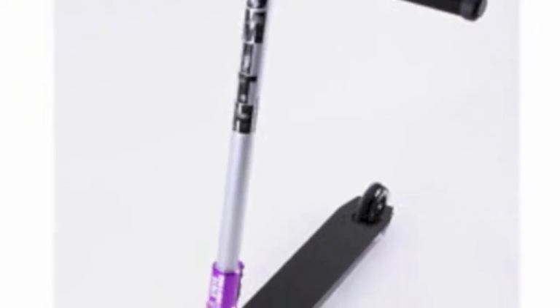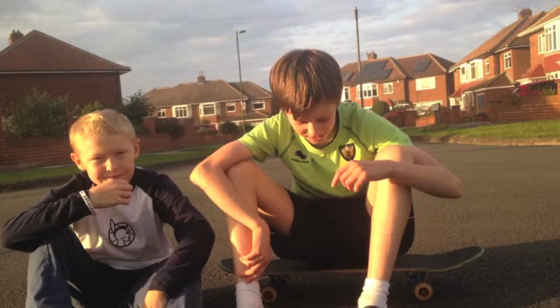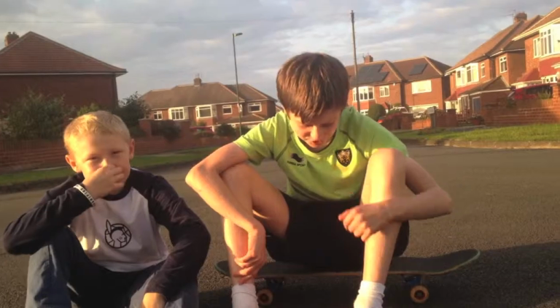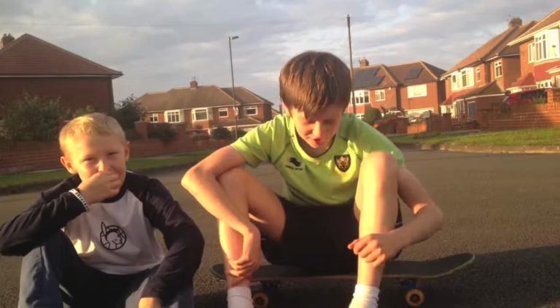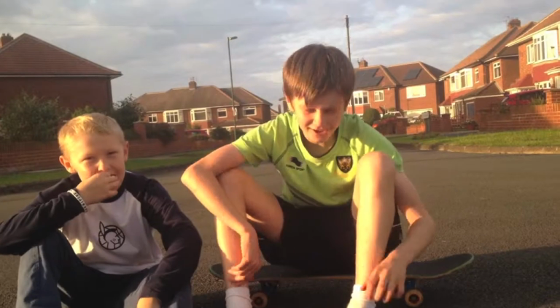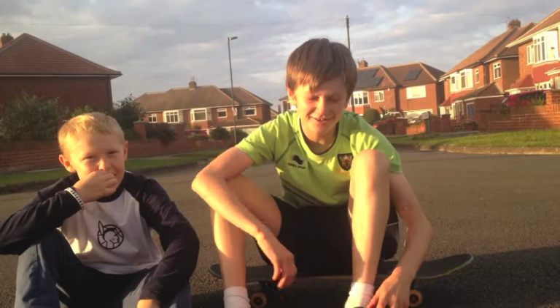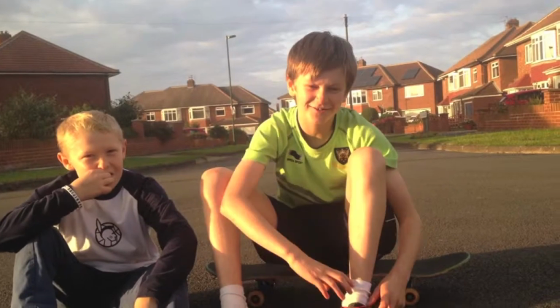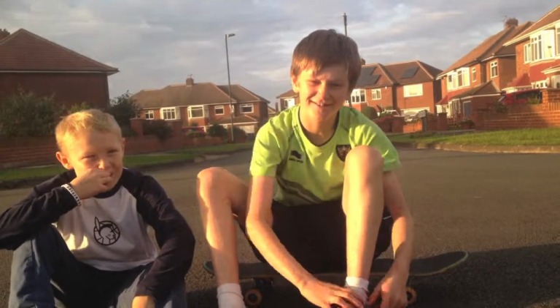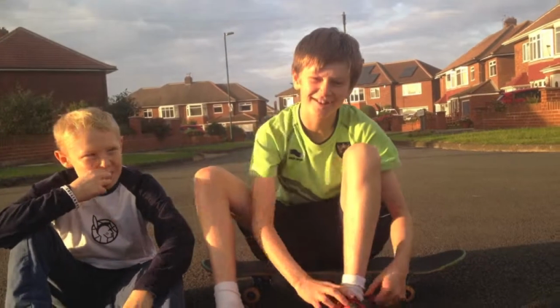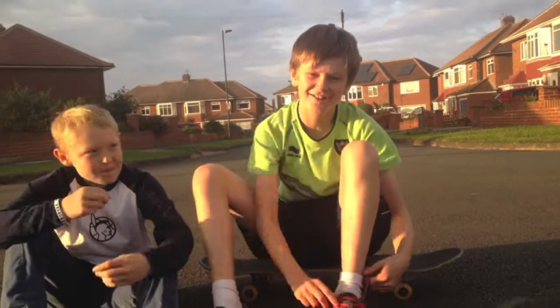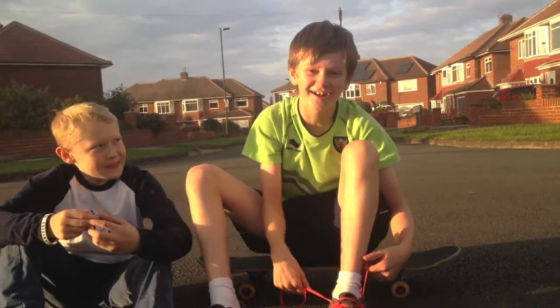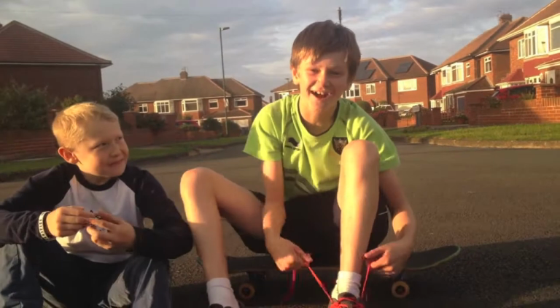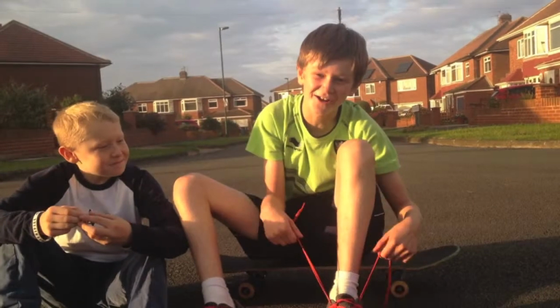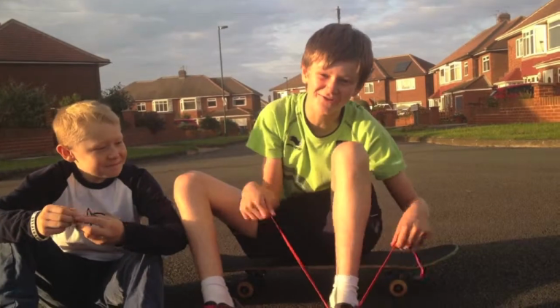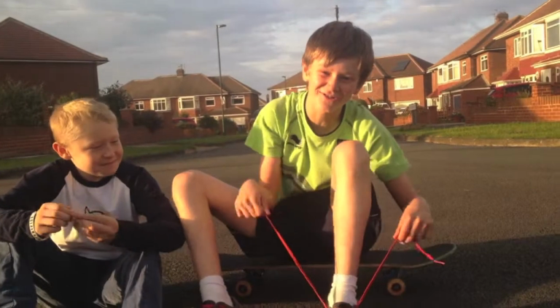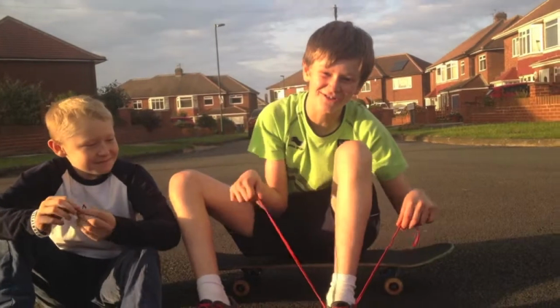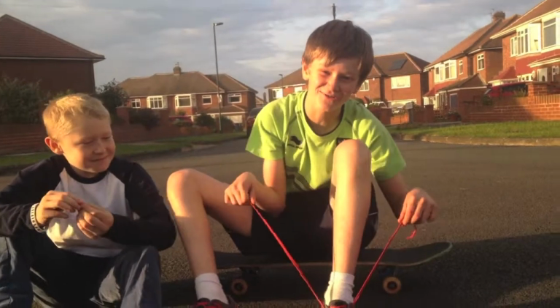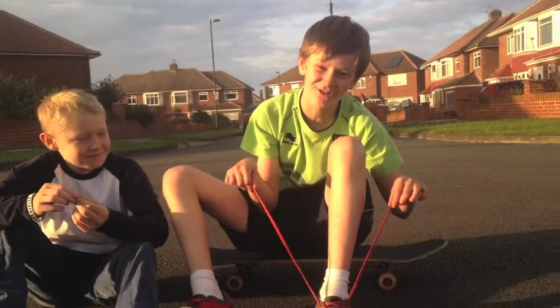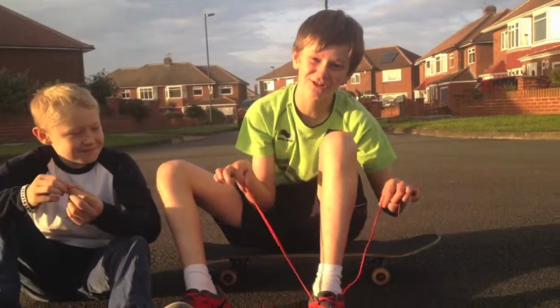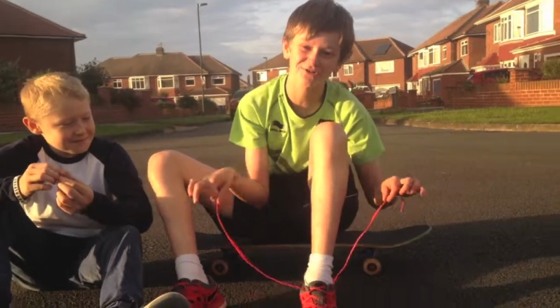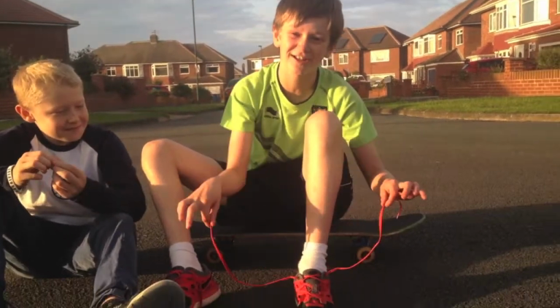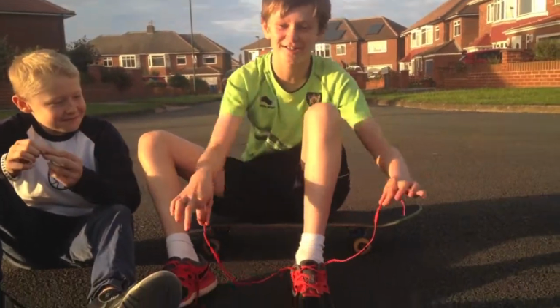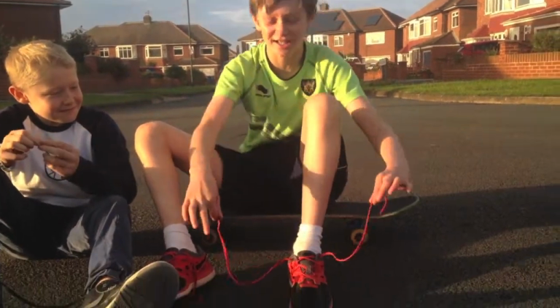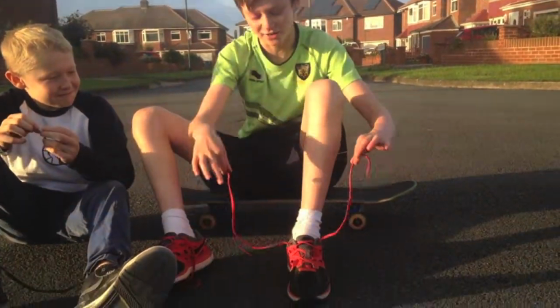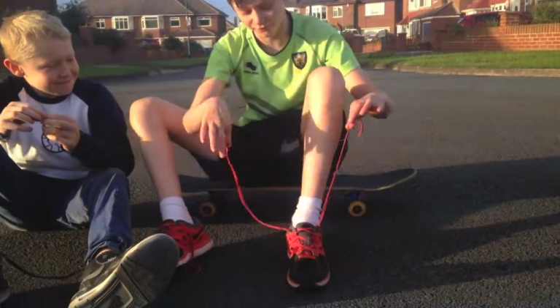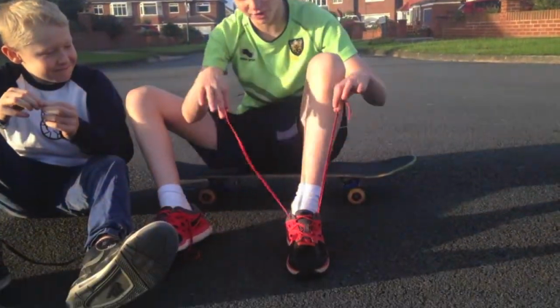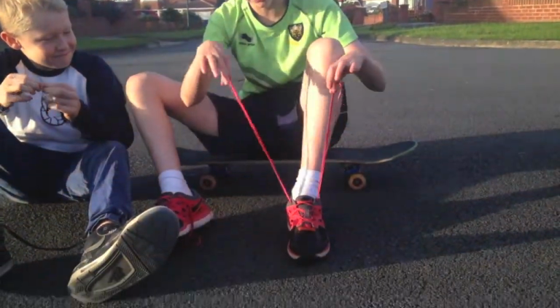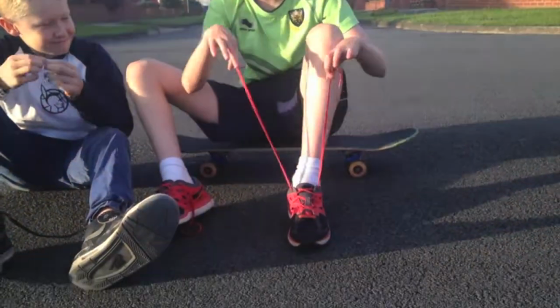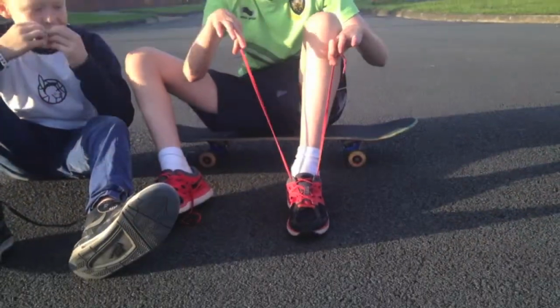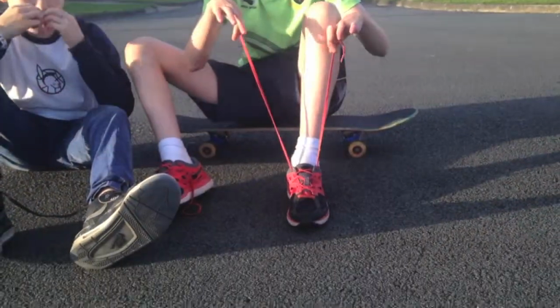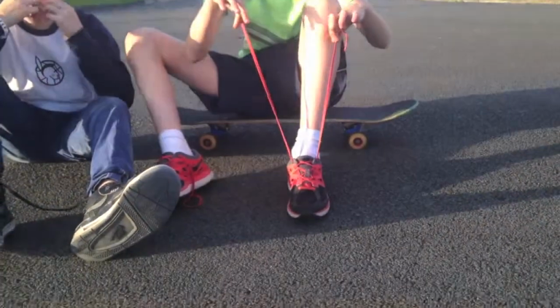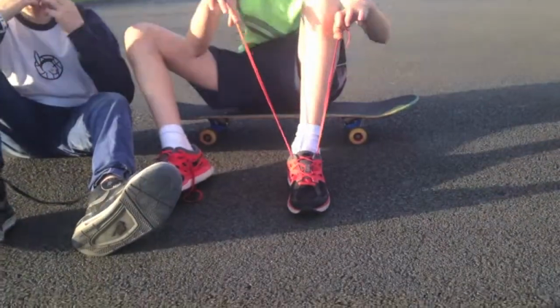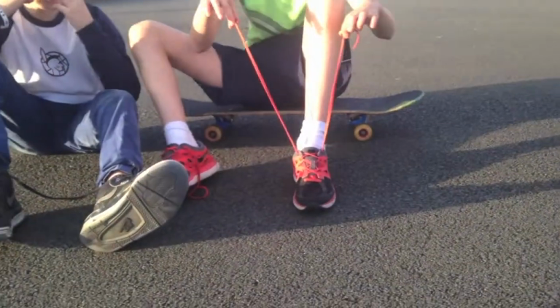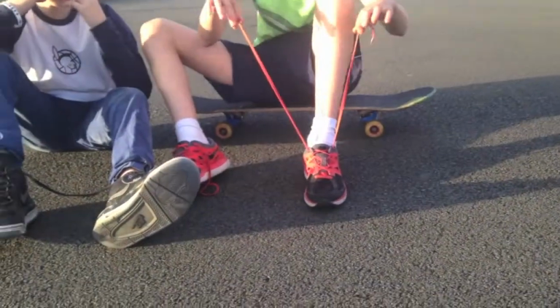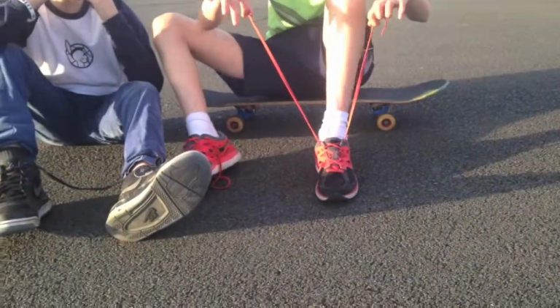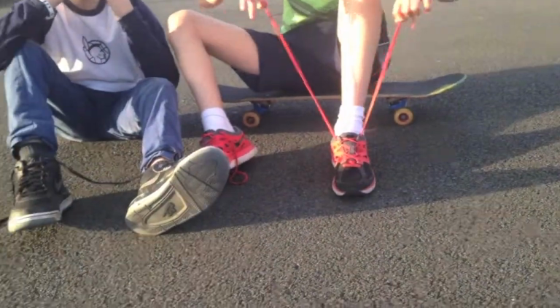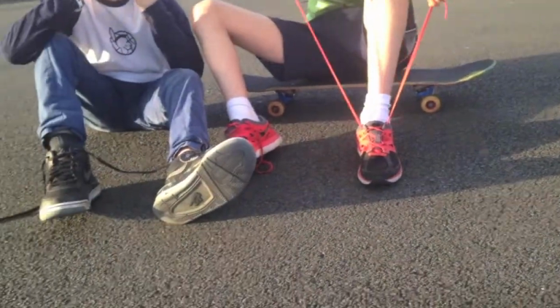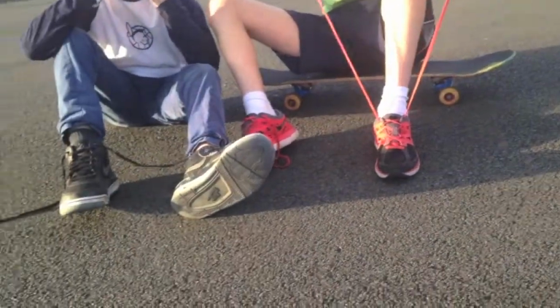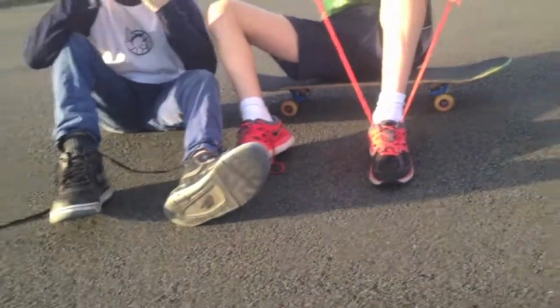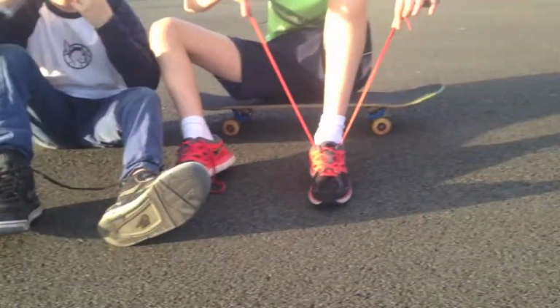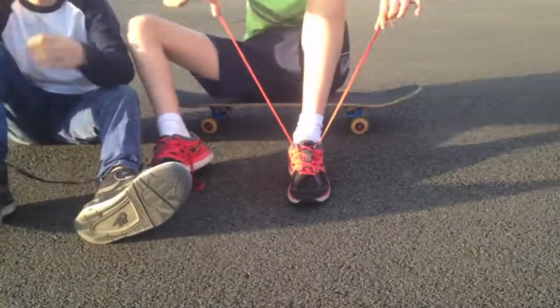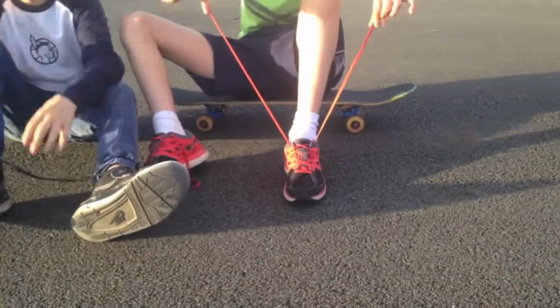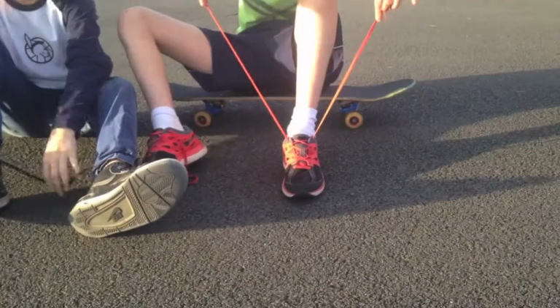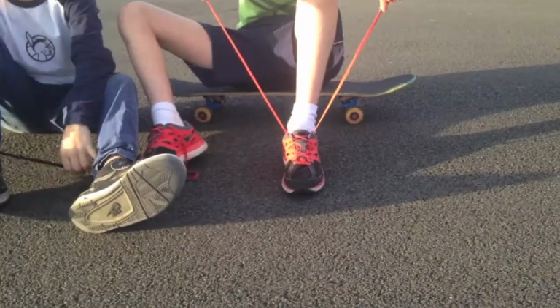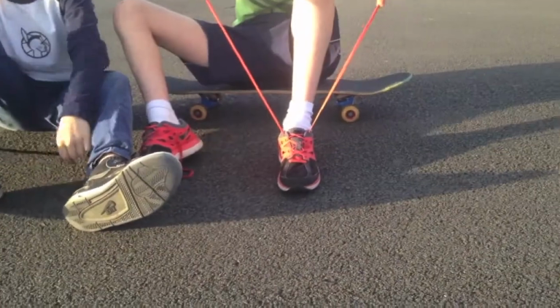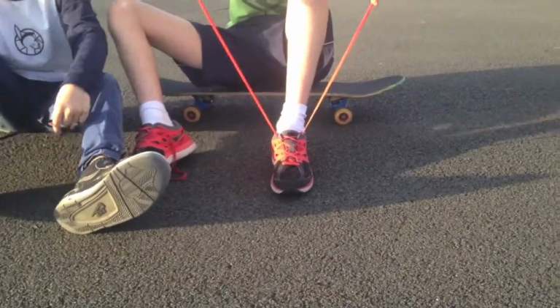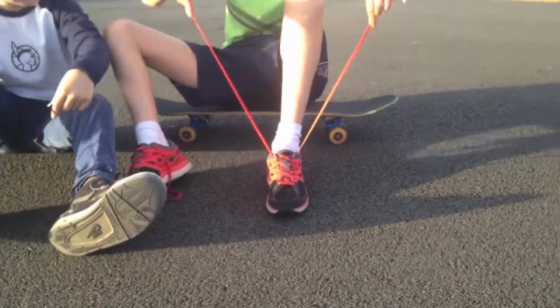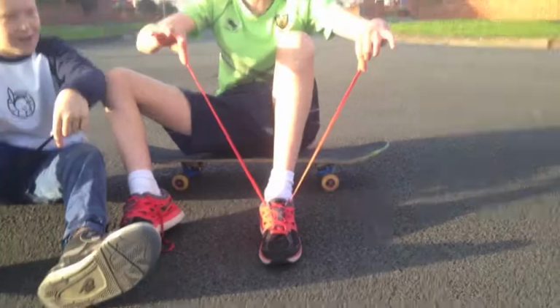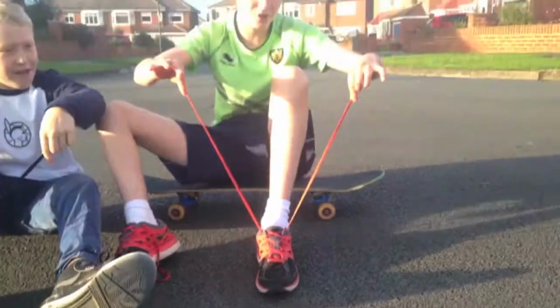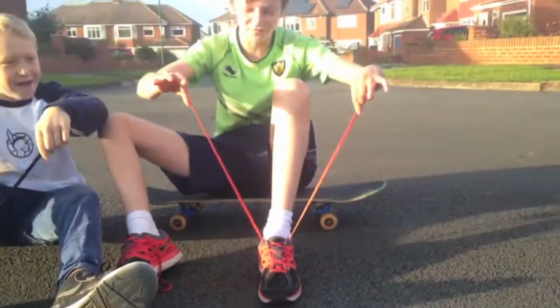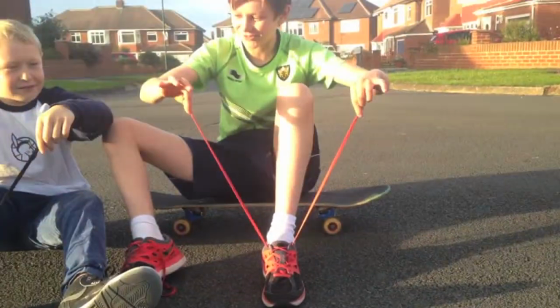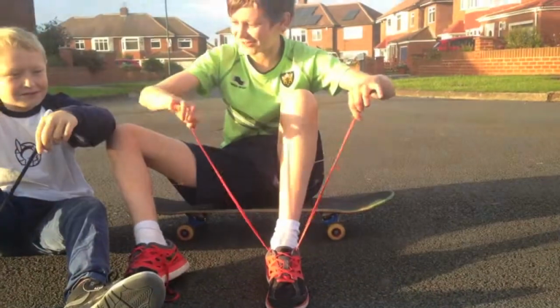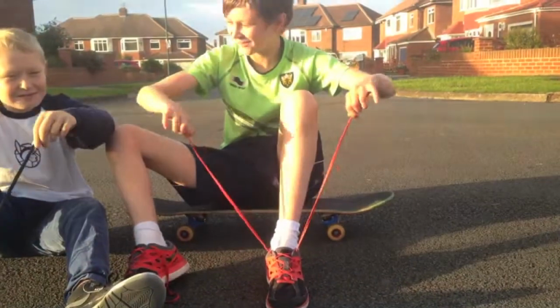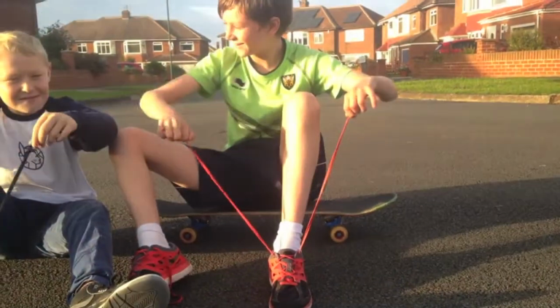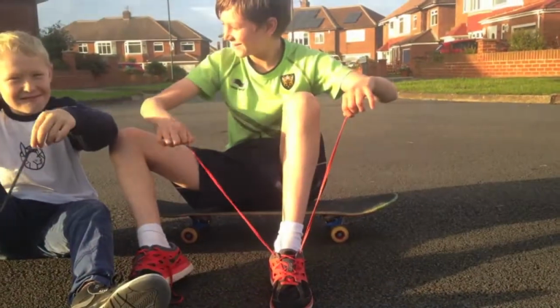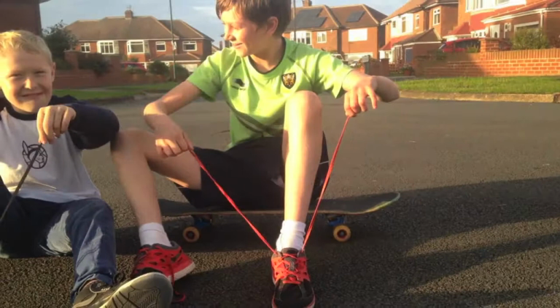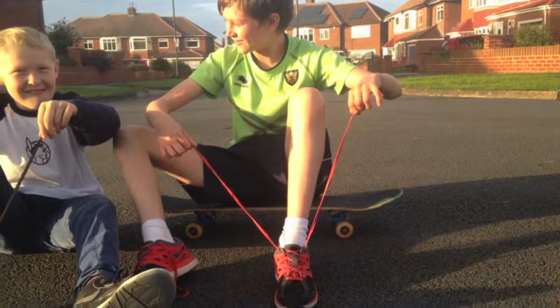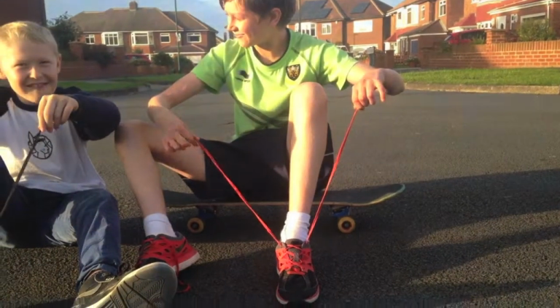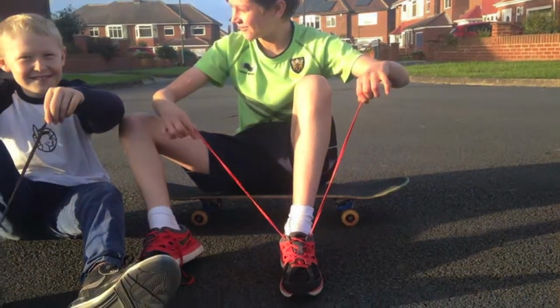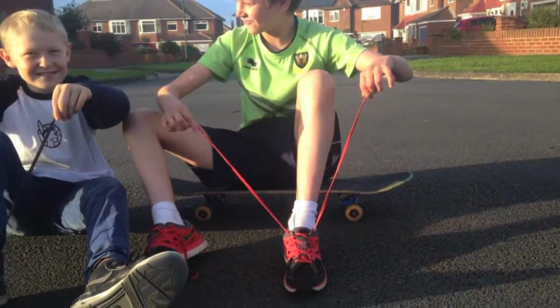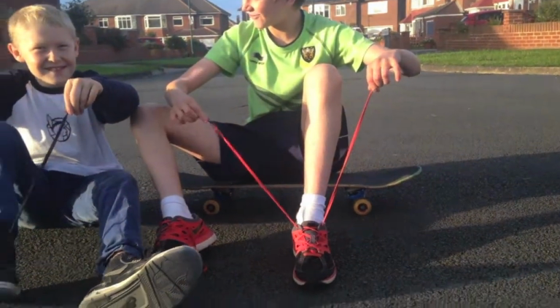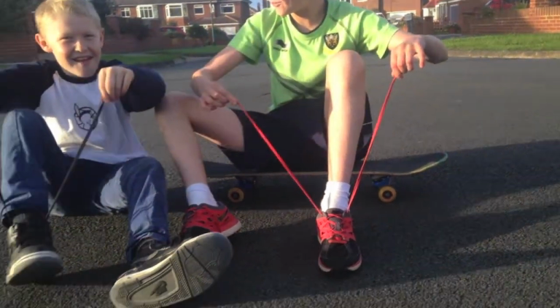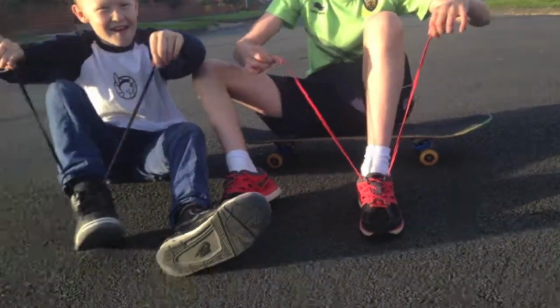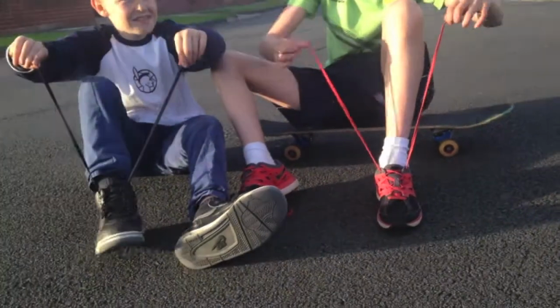Today I'm going to teach you how to do your shoelace like a real skater, okay? First, I'm going to get the pinch of your — you follow me?